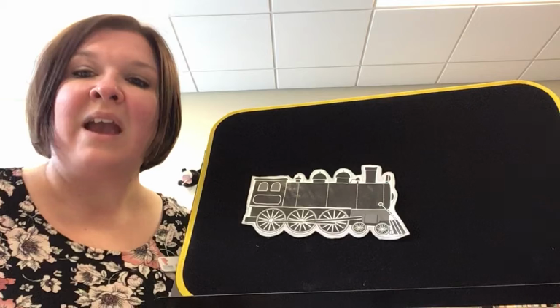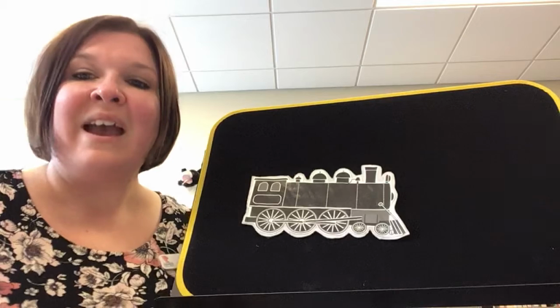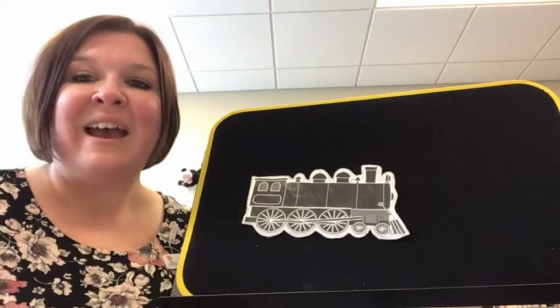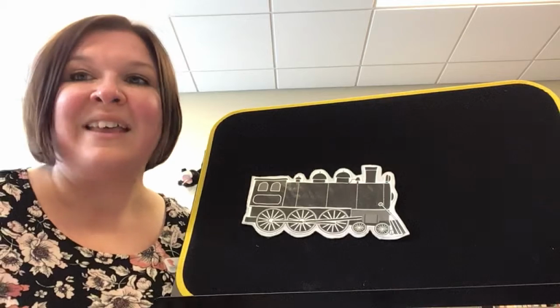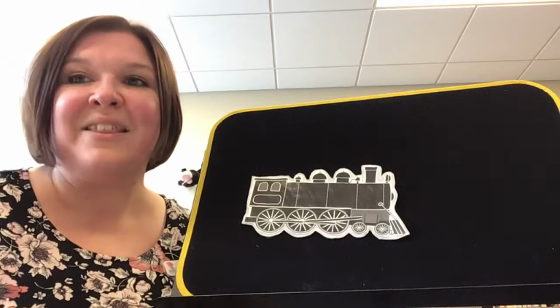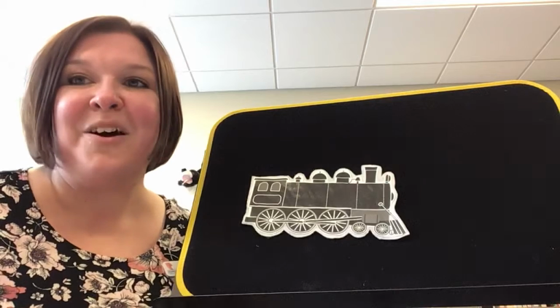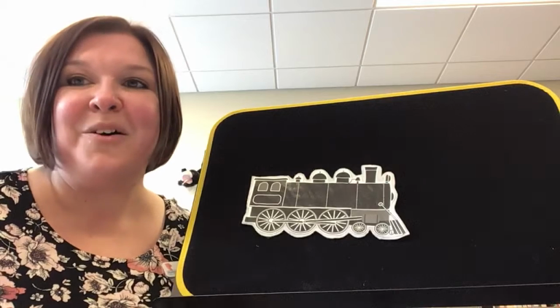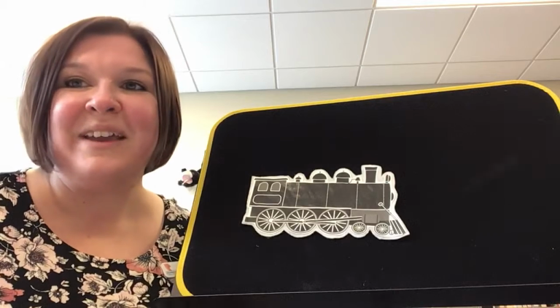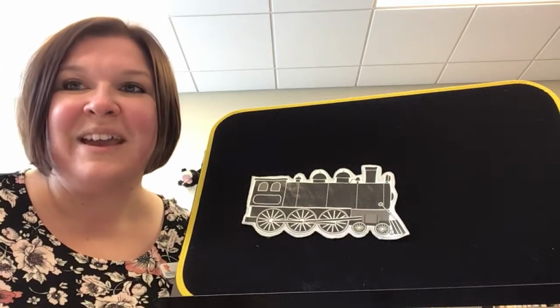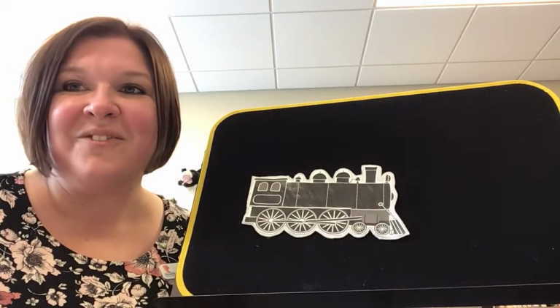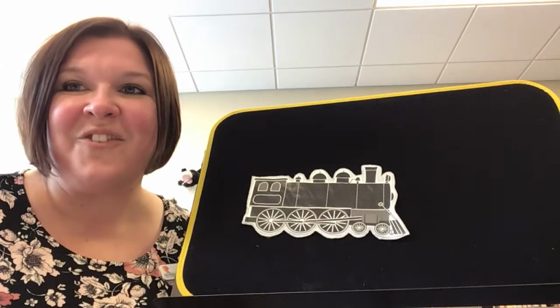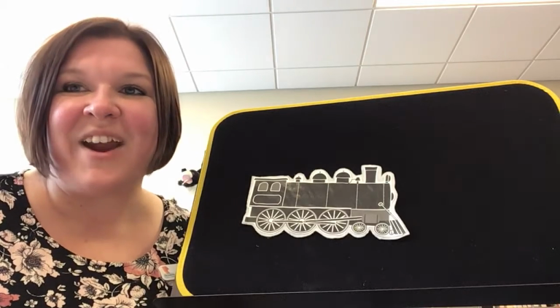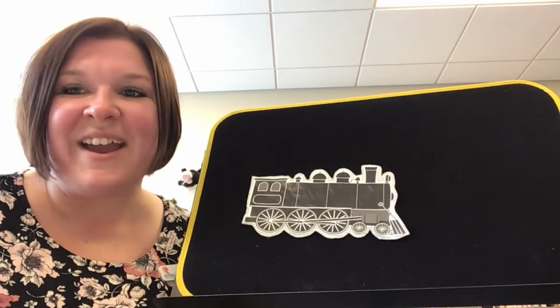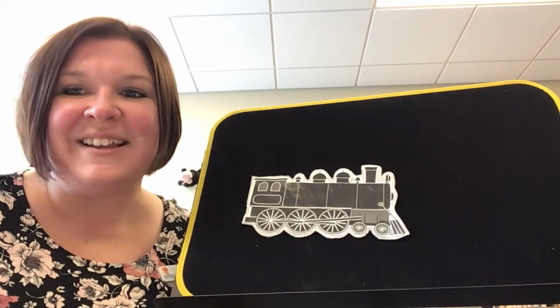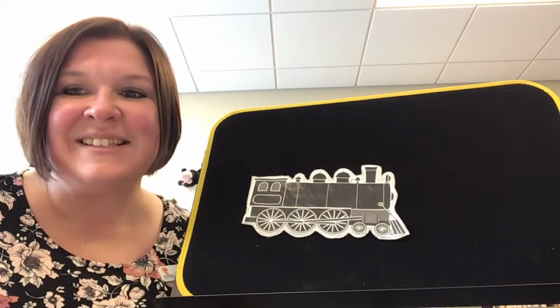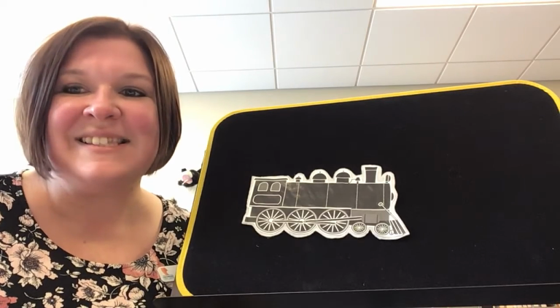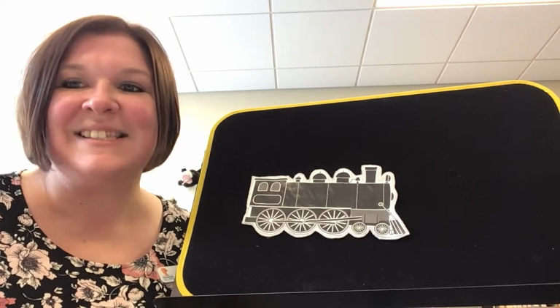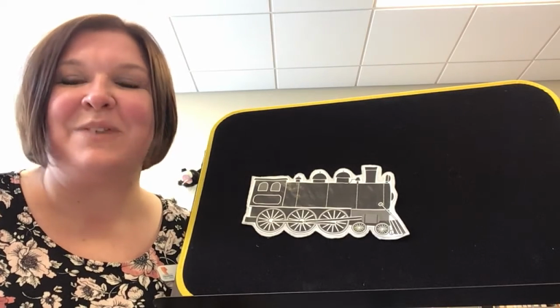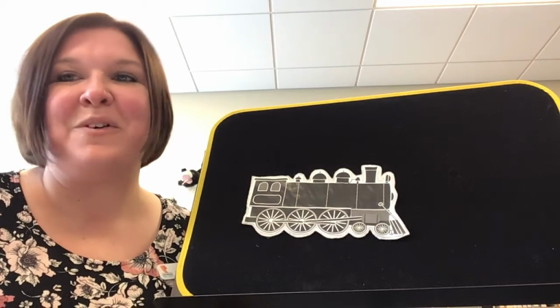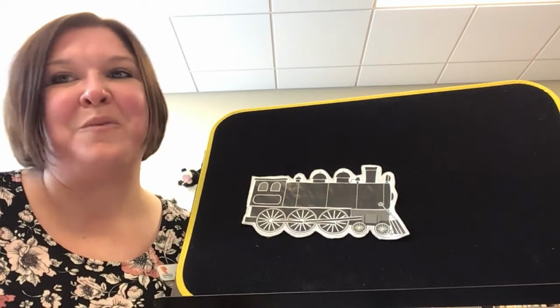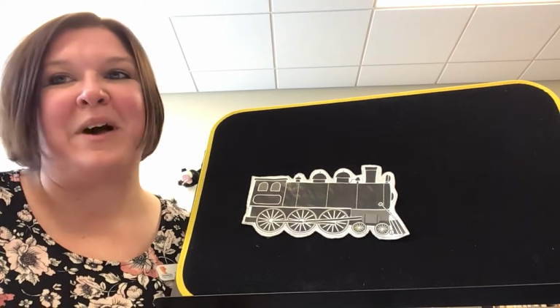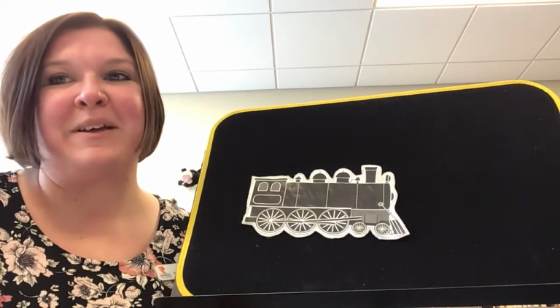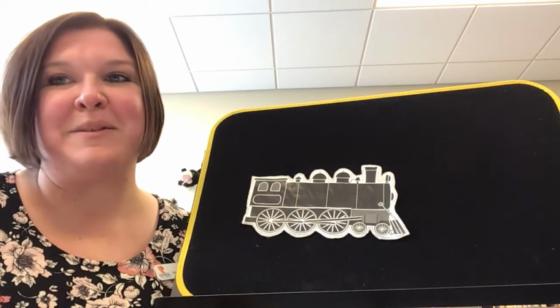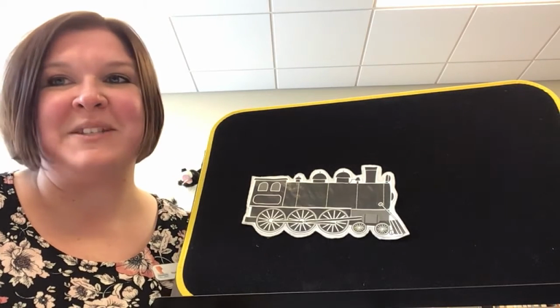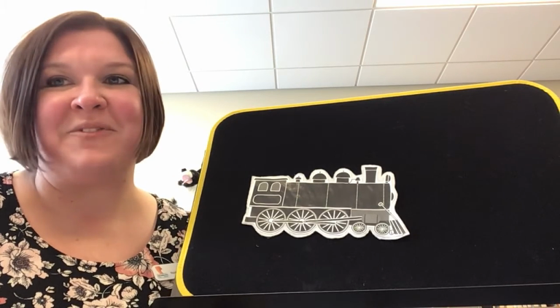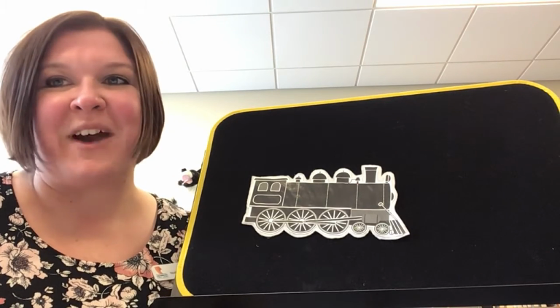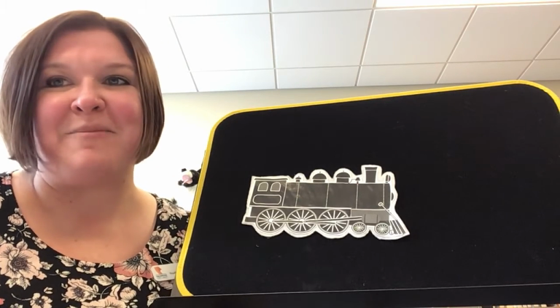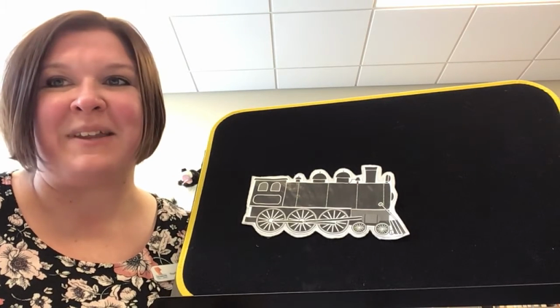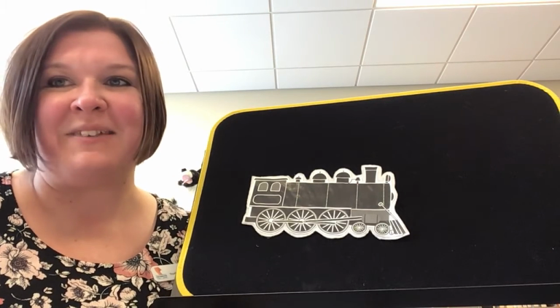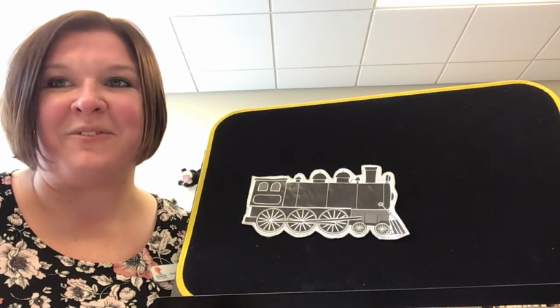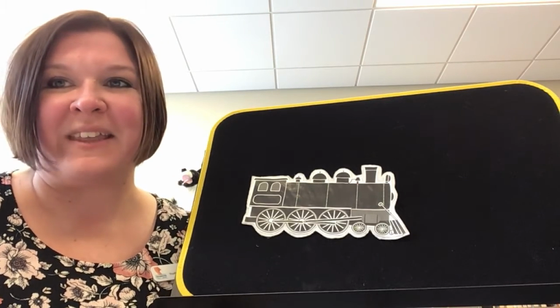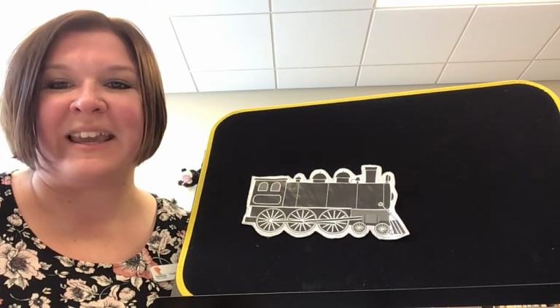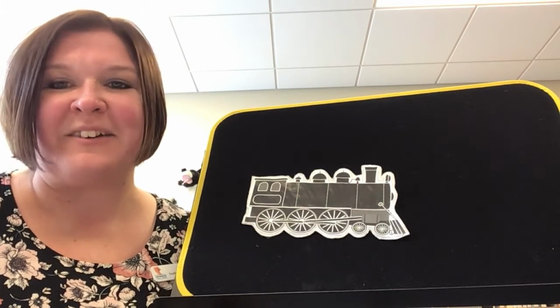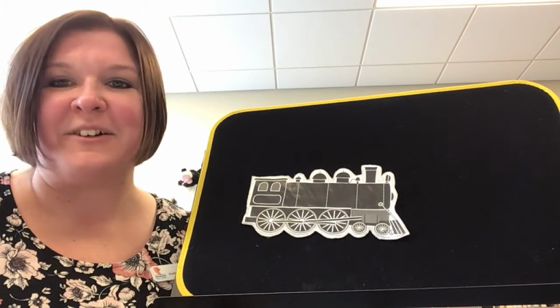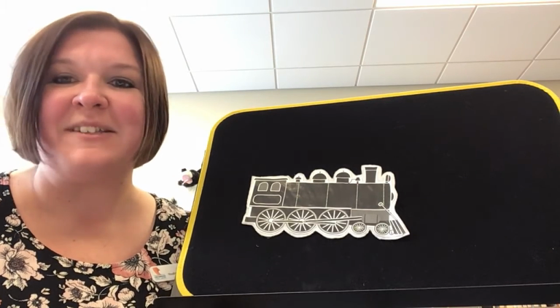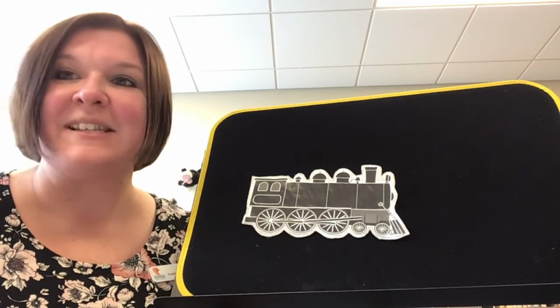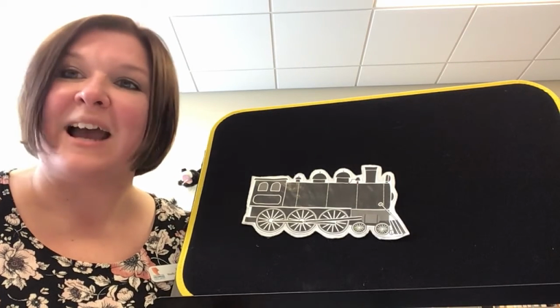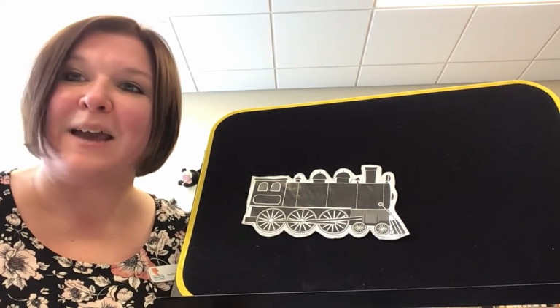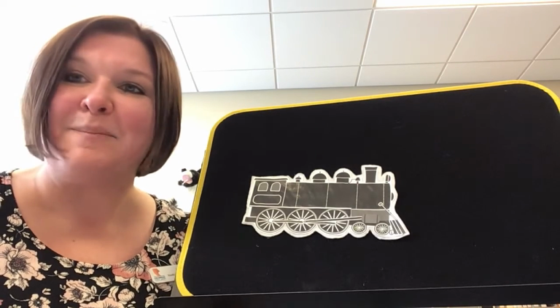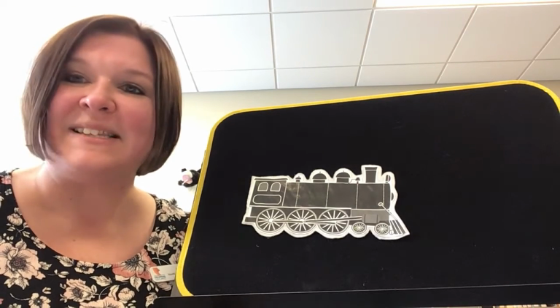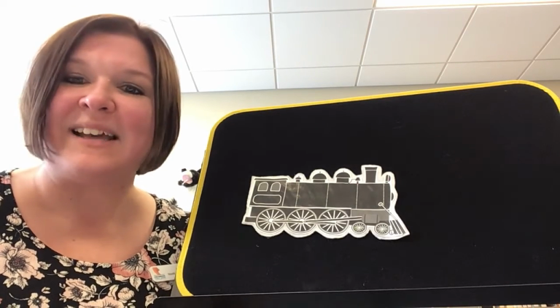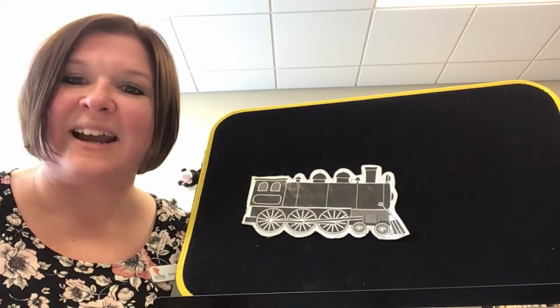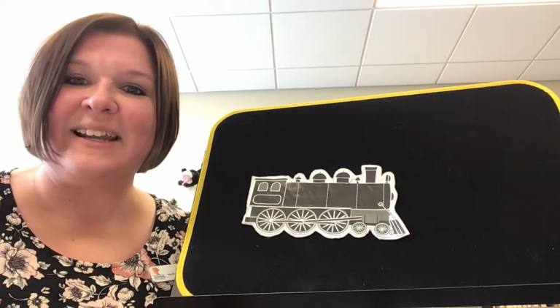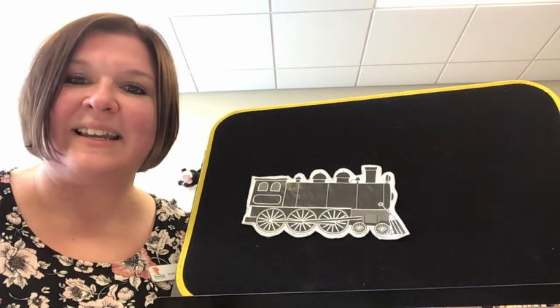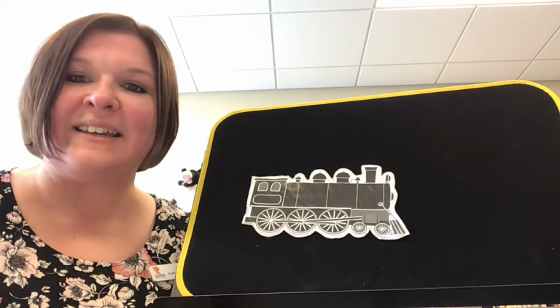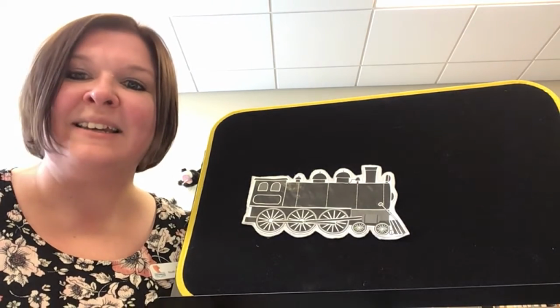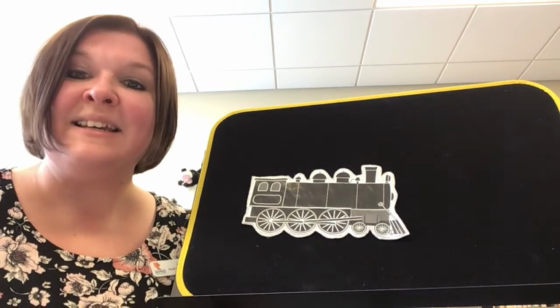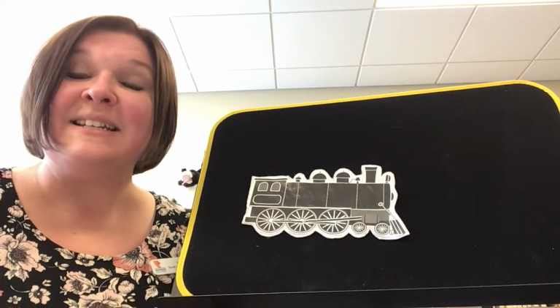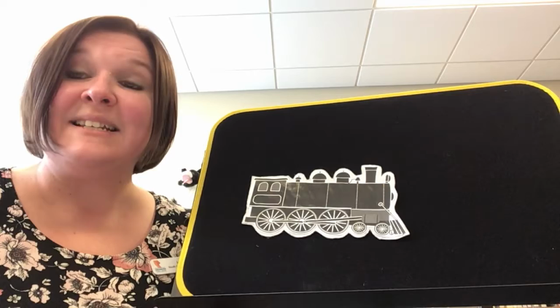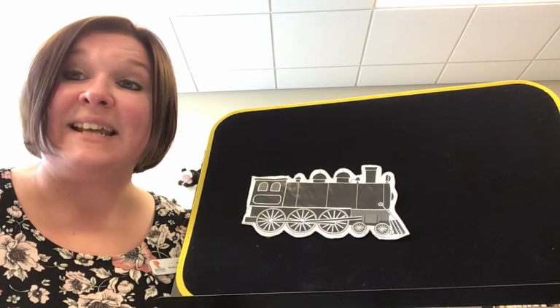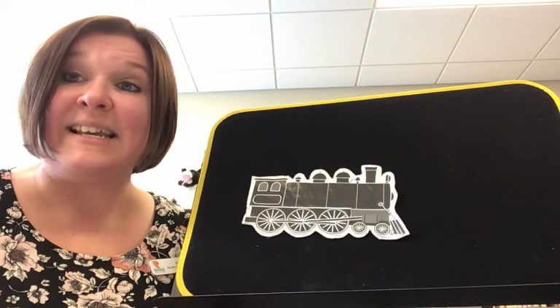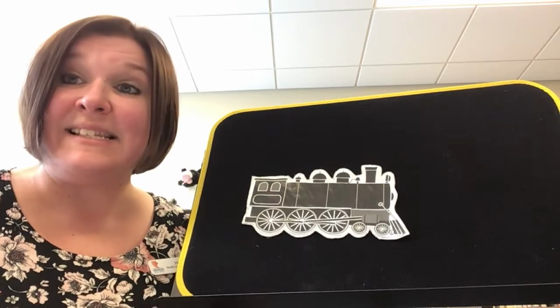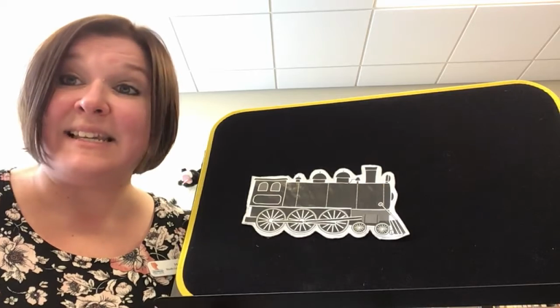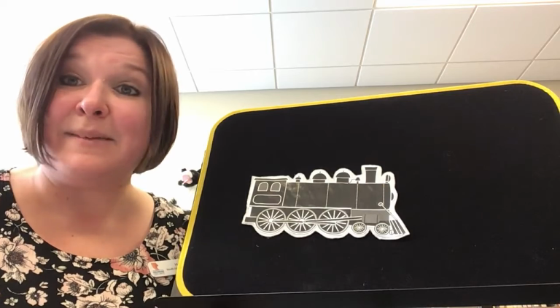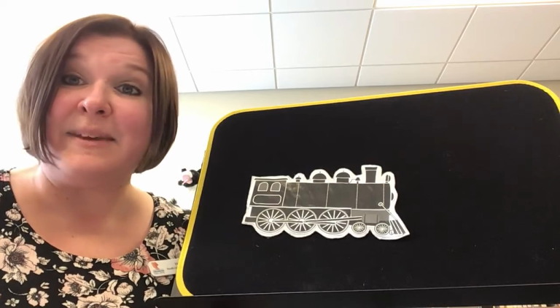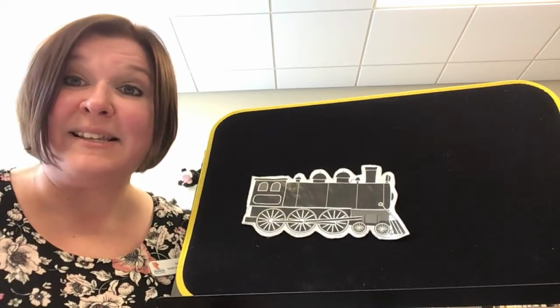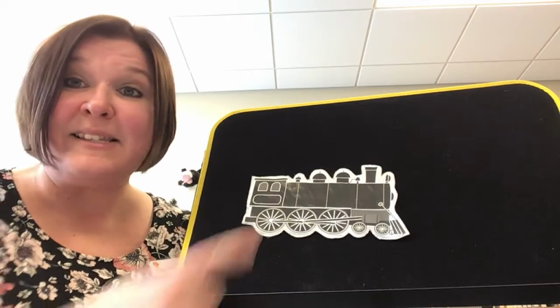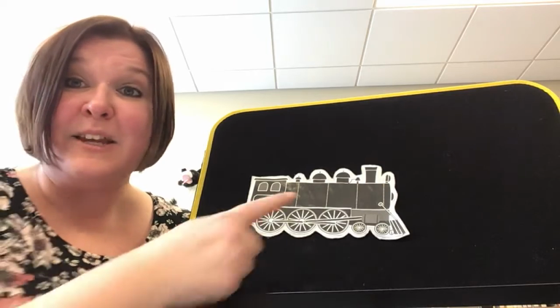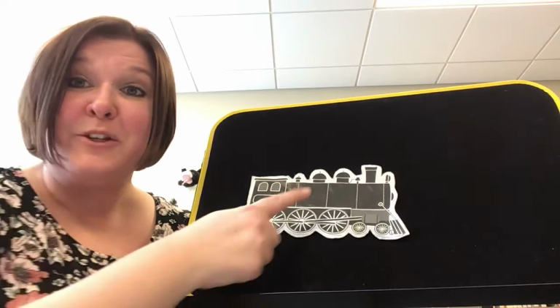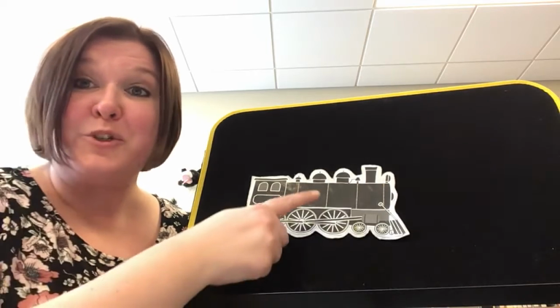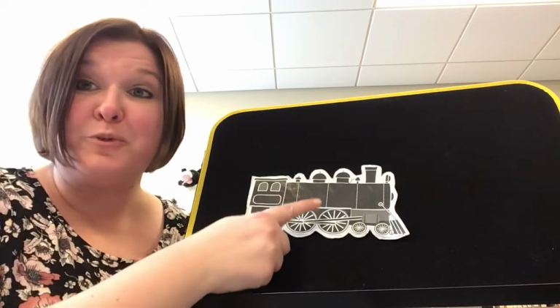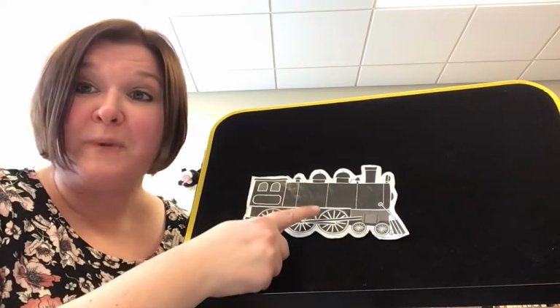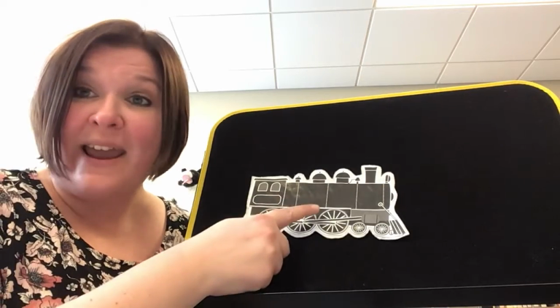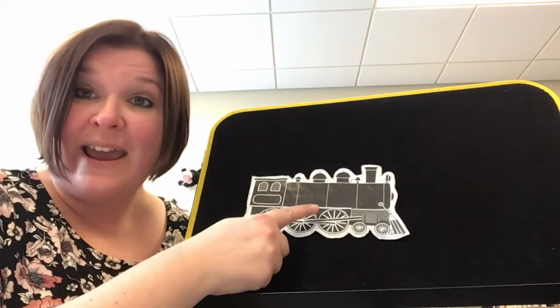Hello again, friends, and welcome to 5-Minute Flannels. I'm Miss Heidi. Today's theme is trains.